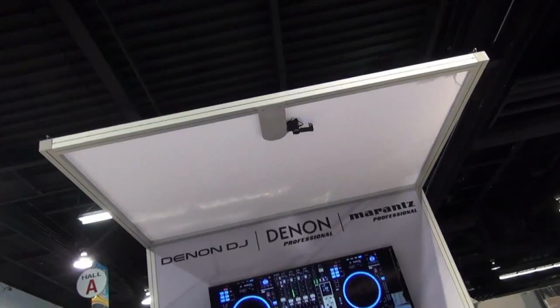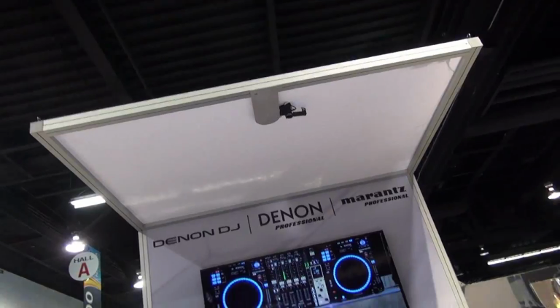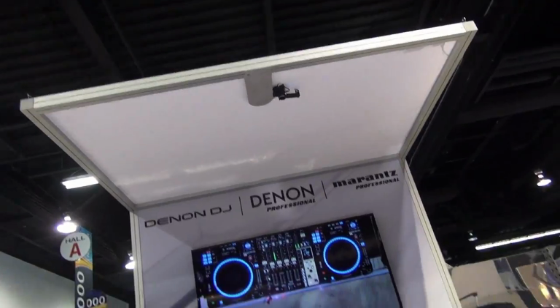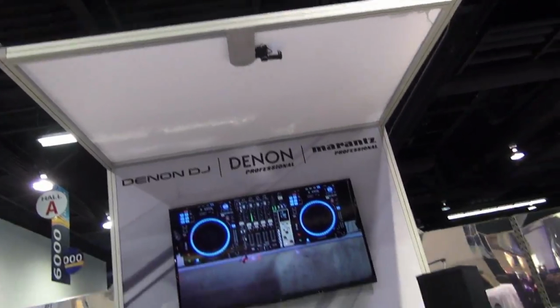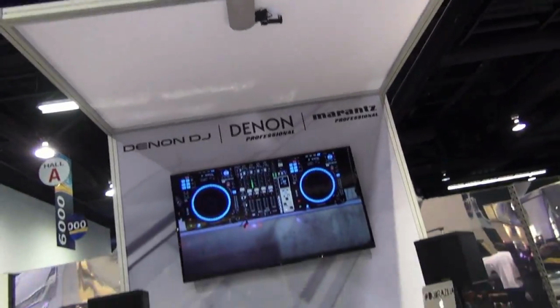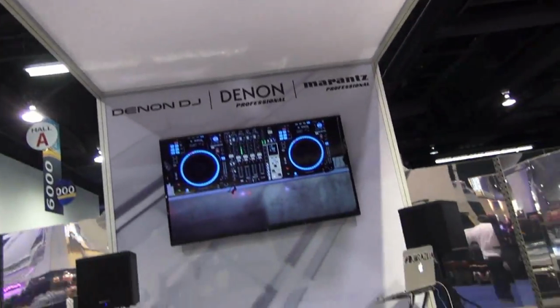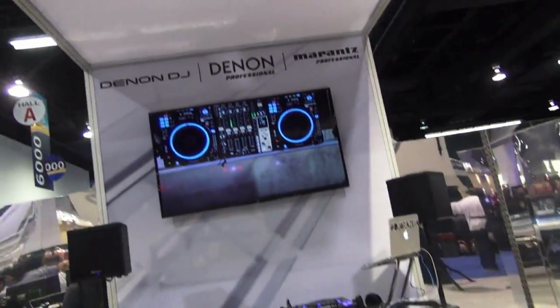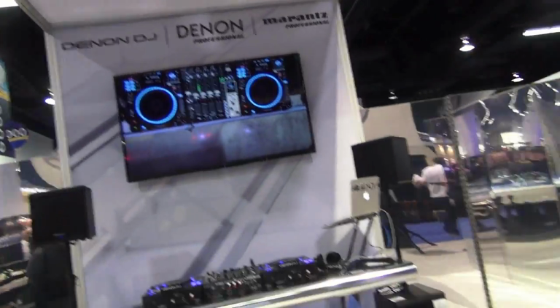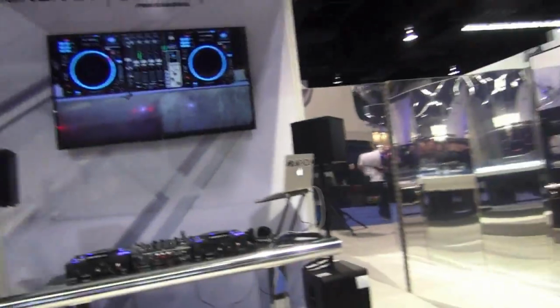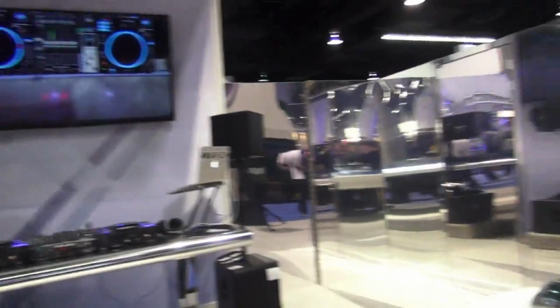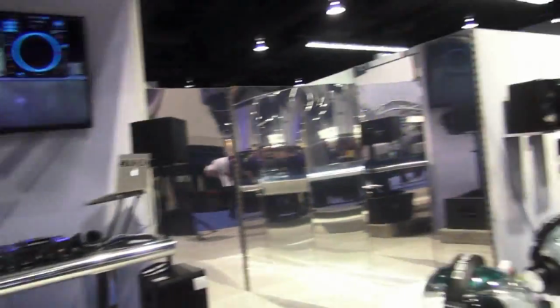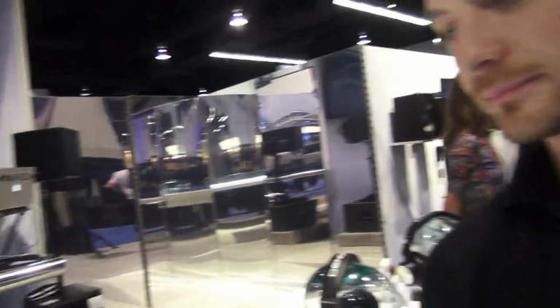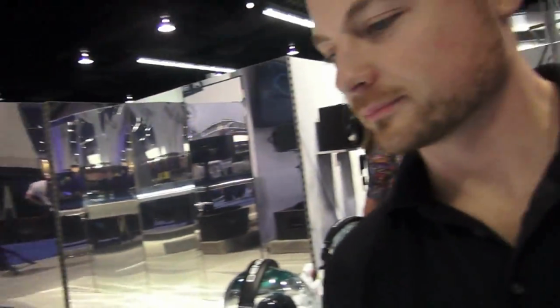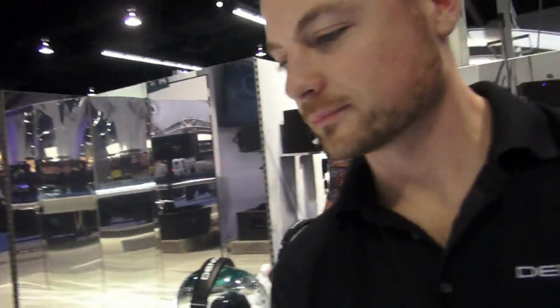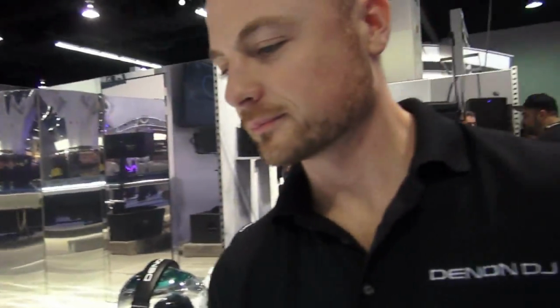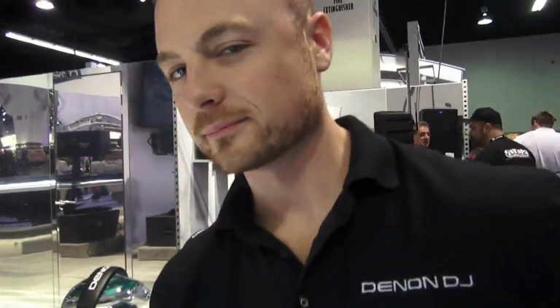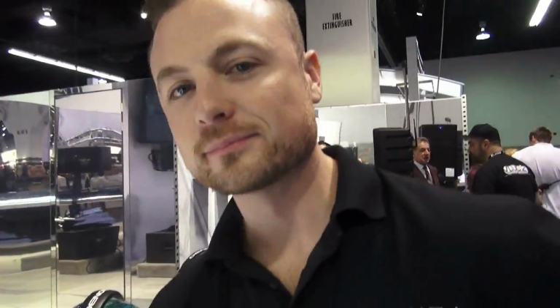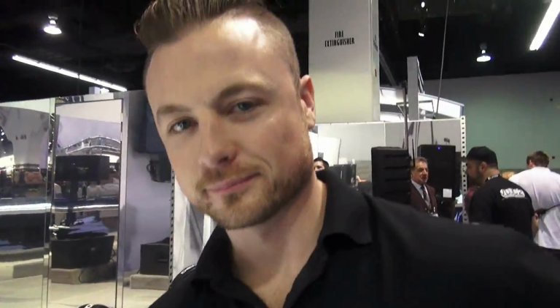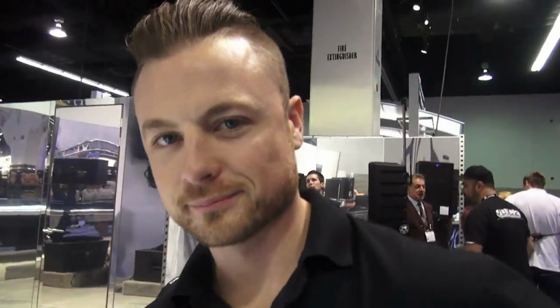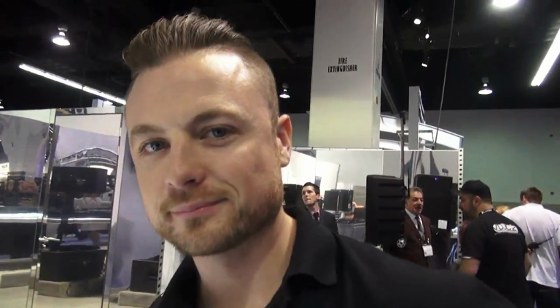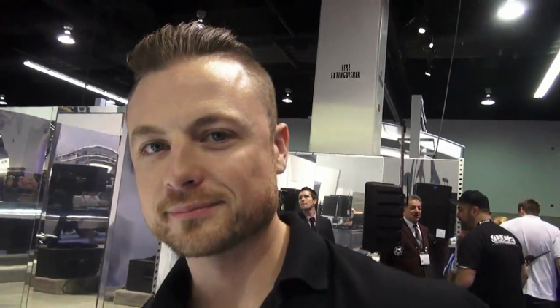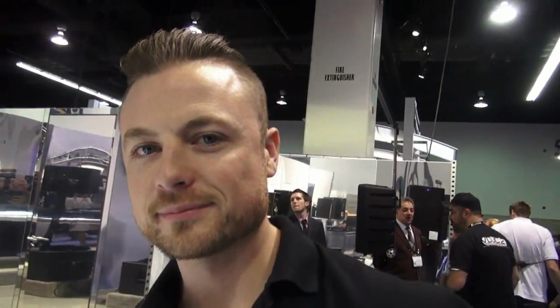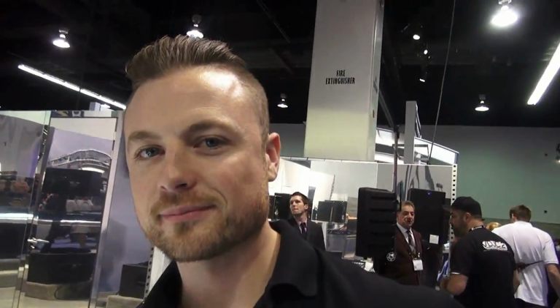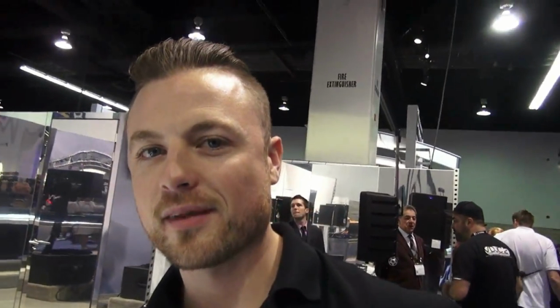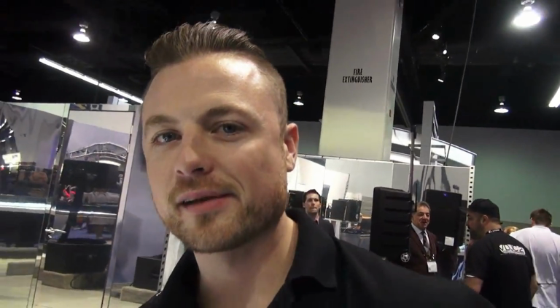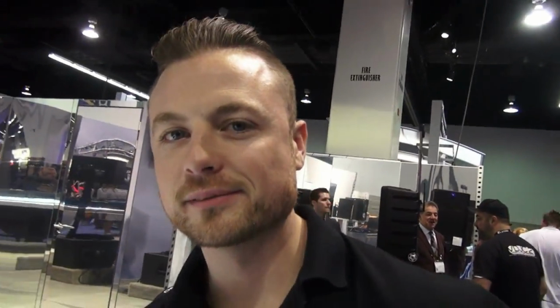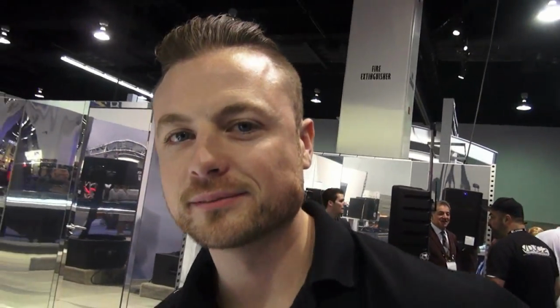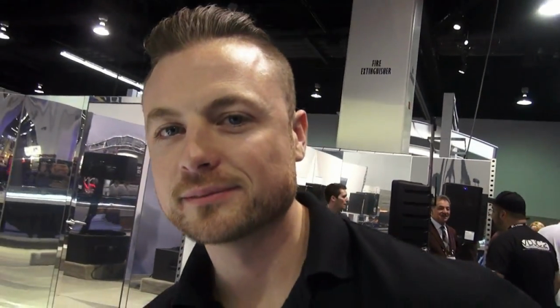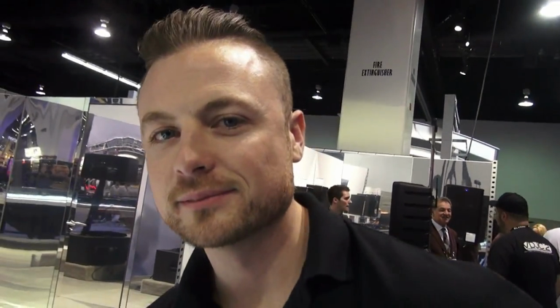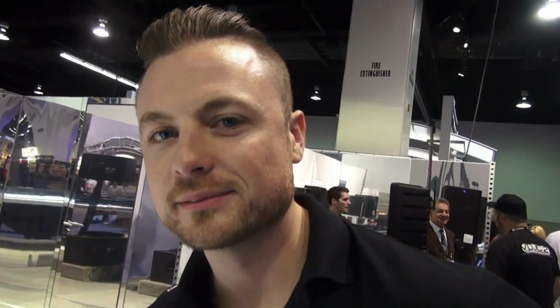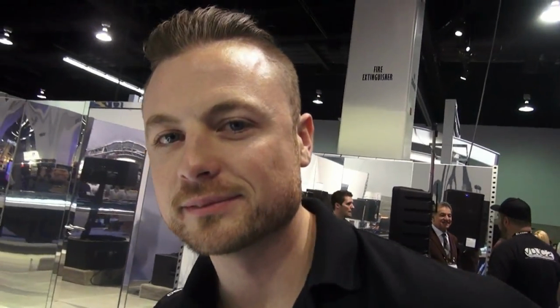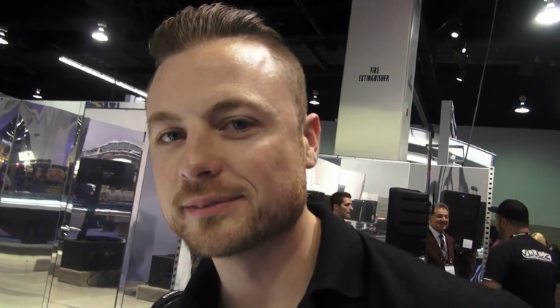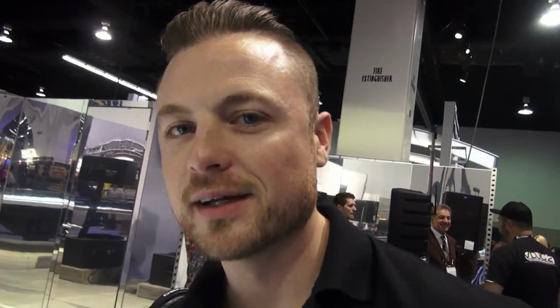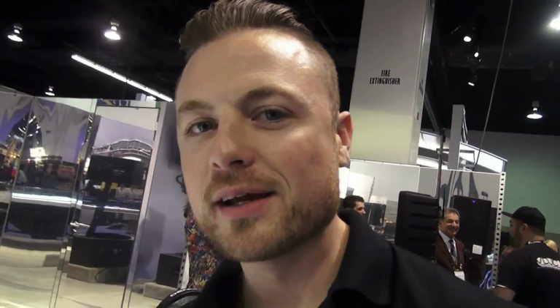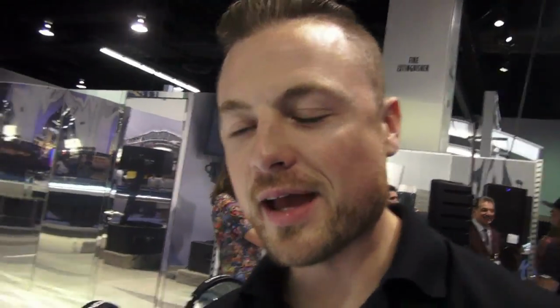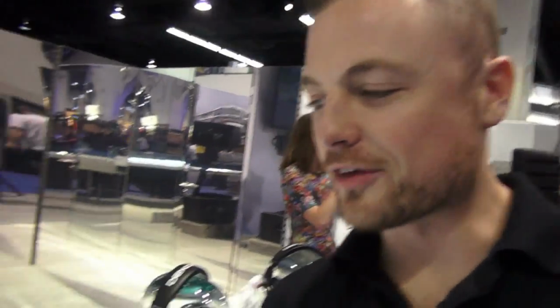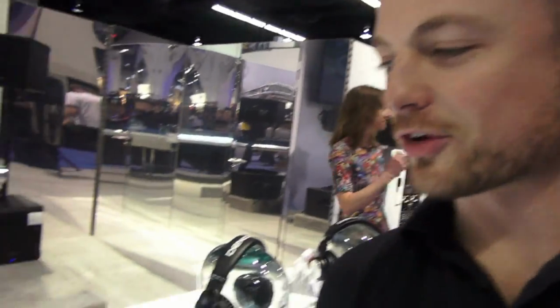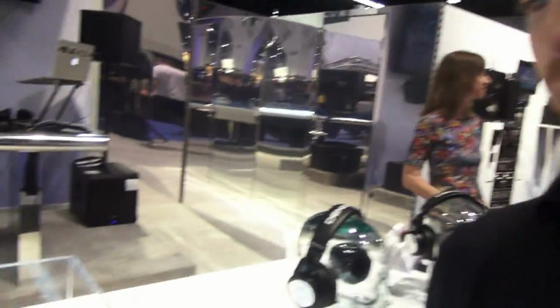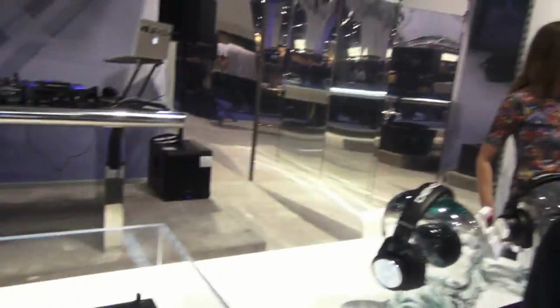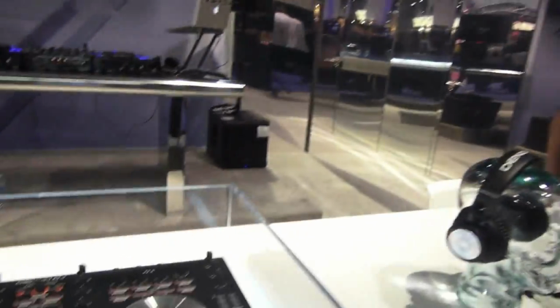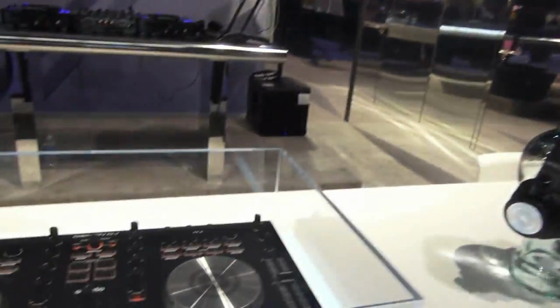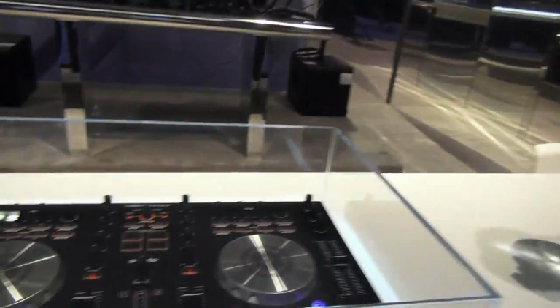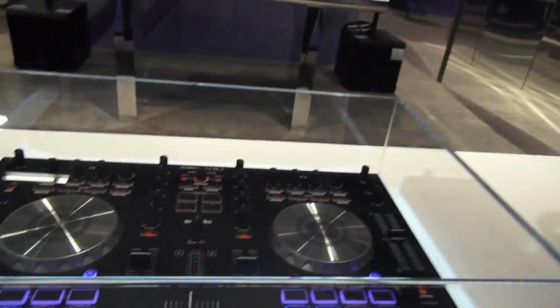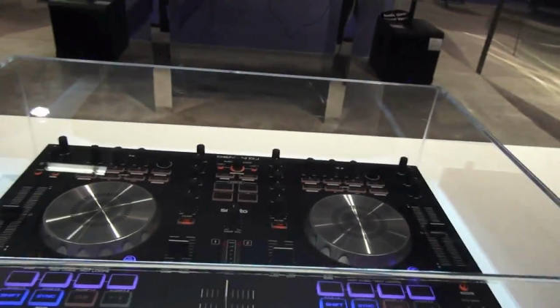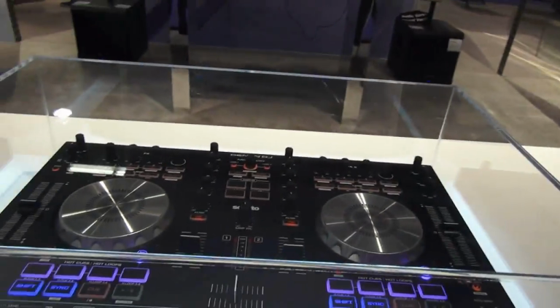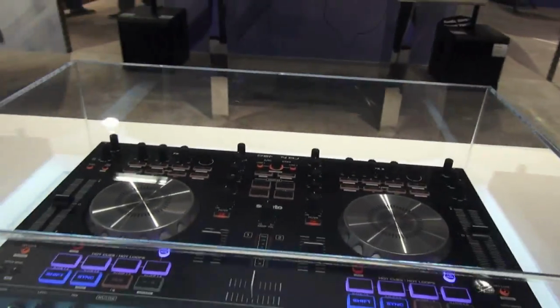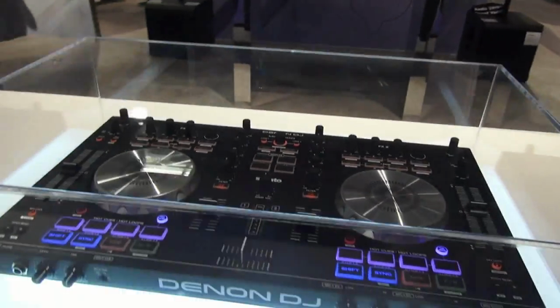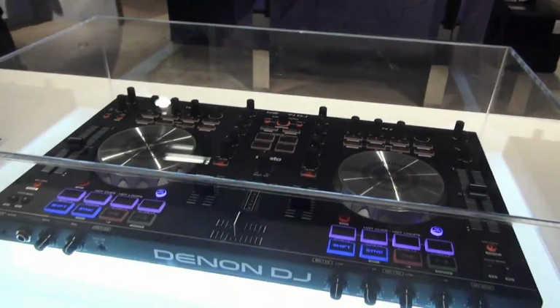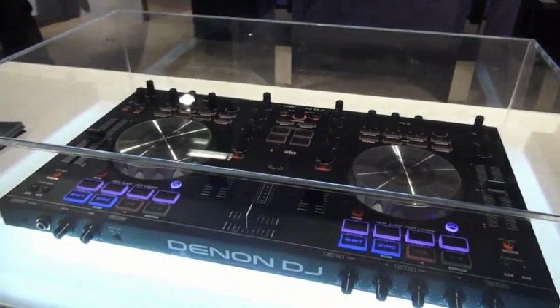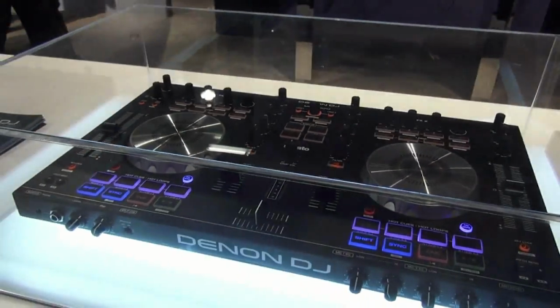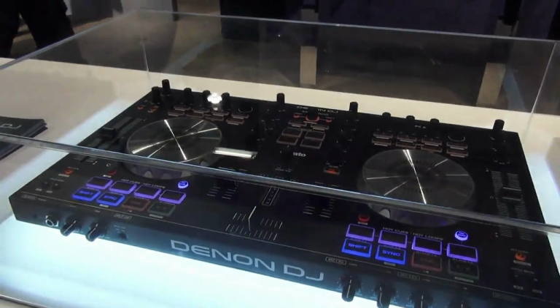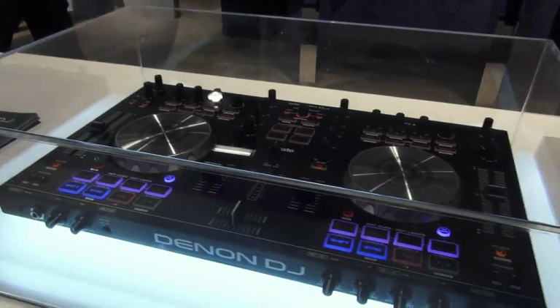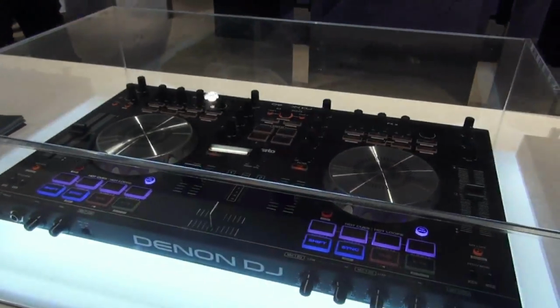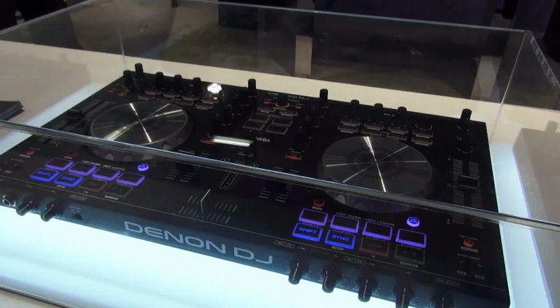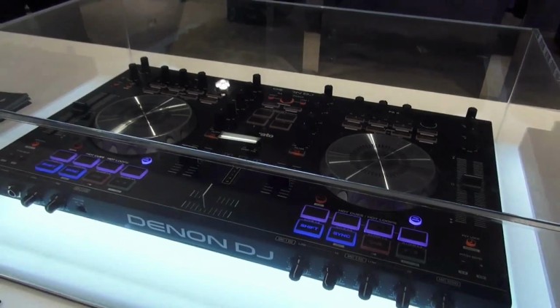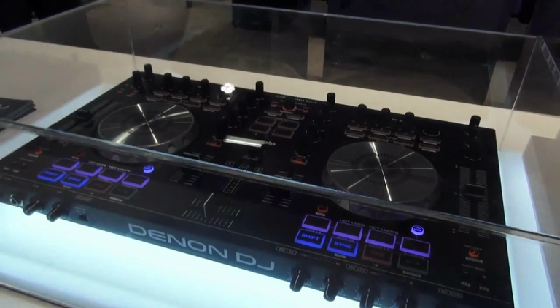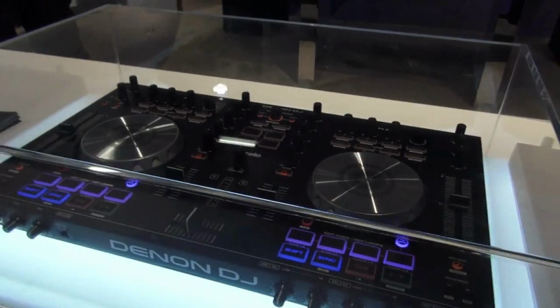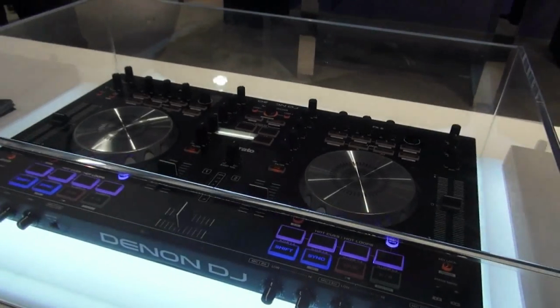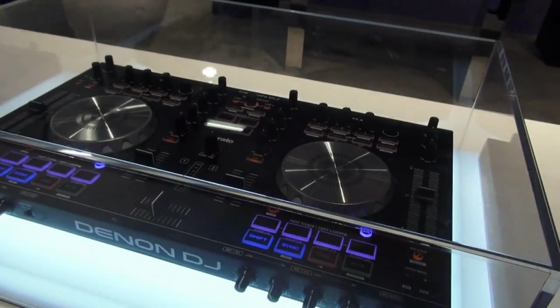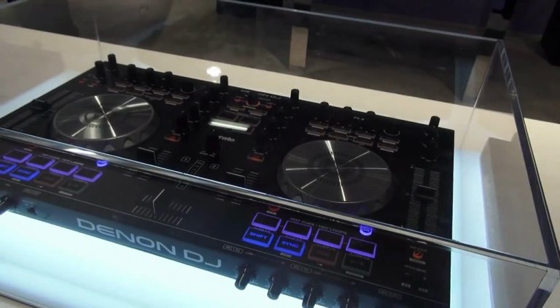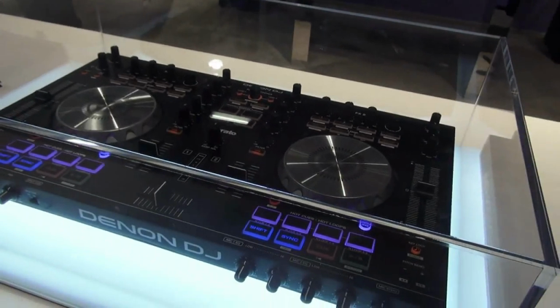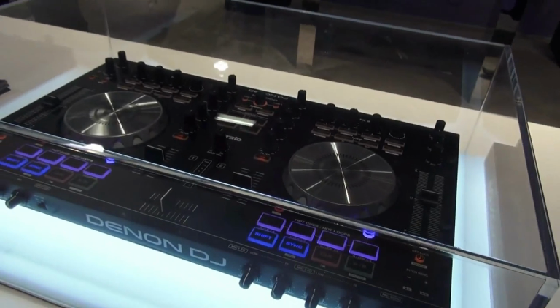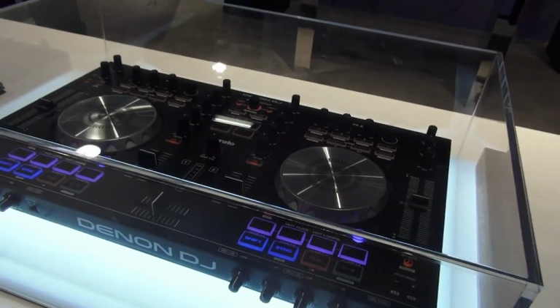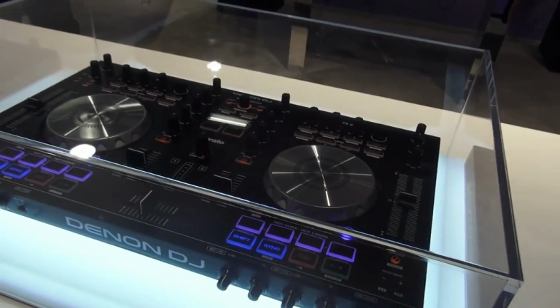Back at Denon DJ with Jason. He's got a controller to show — it's brand new. So brand new controller from Denon DJ: this is the MC4000.